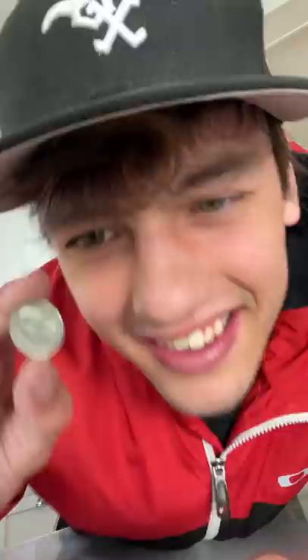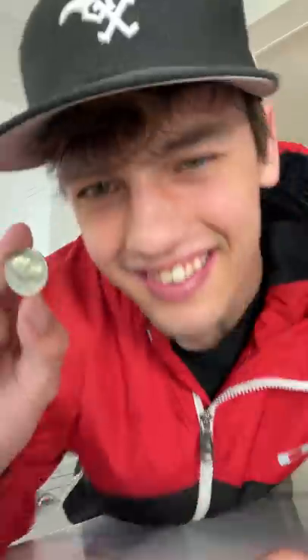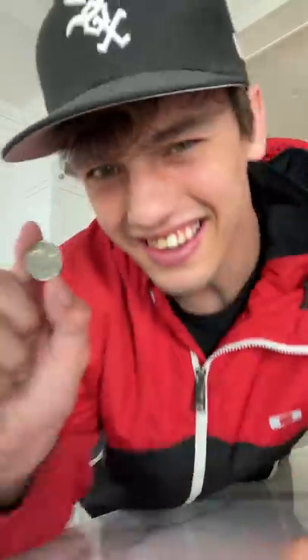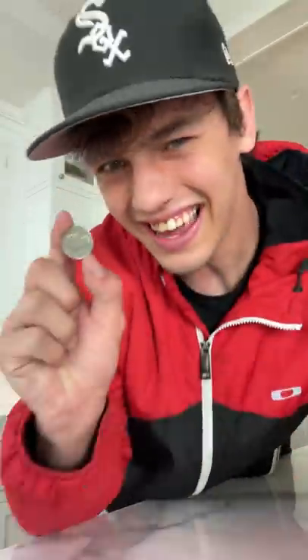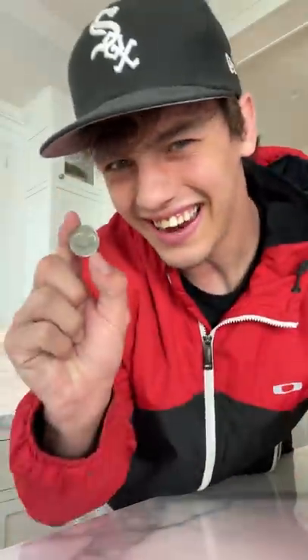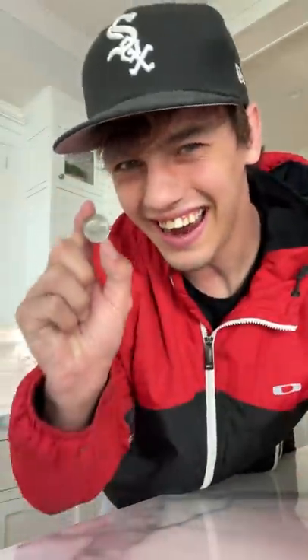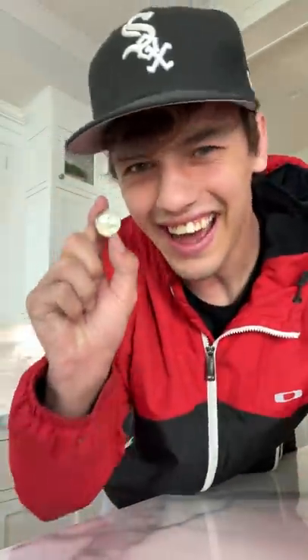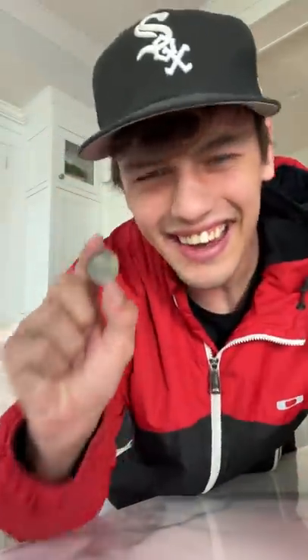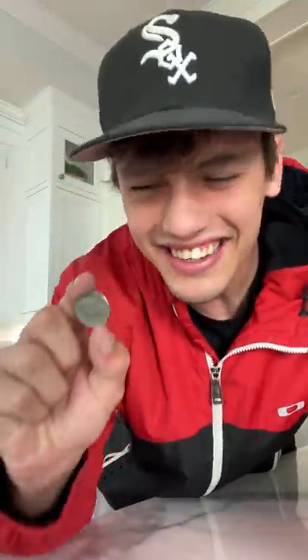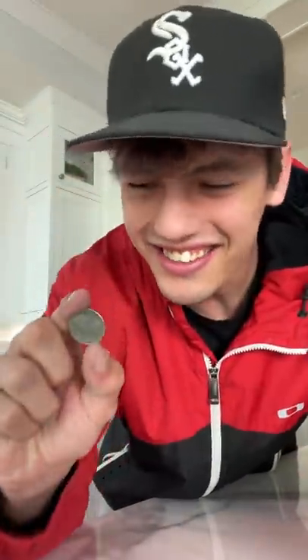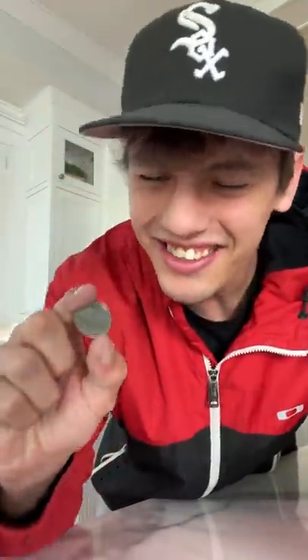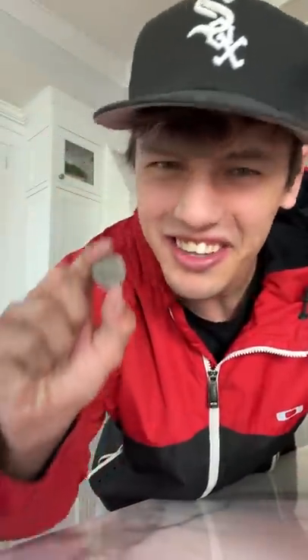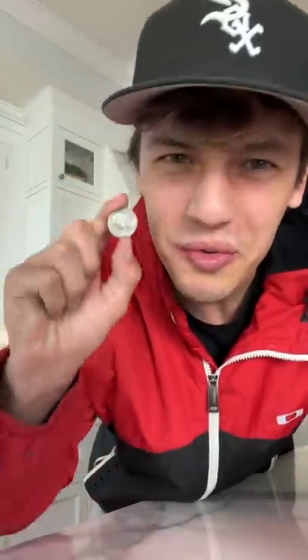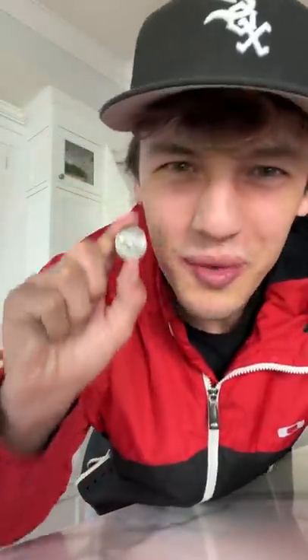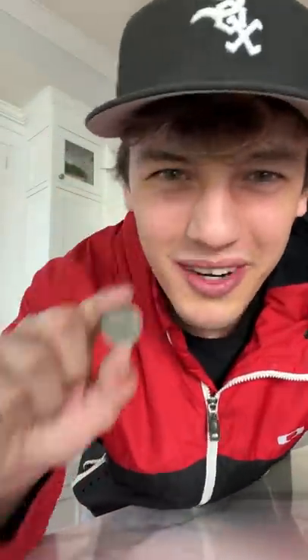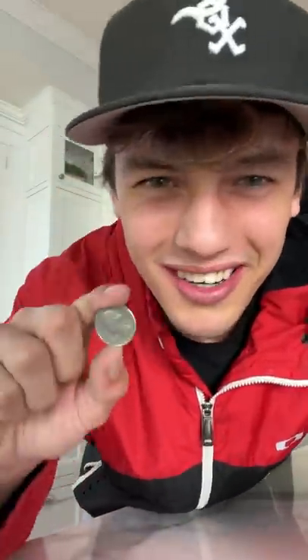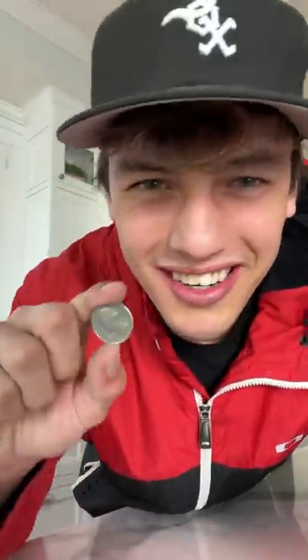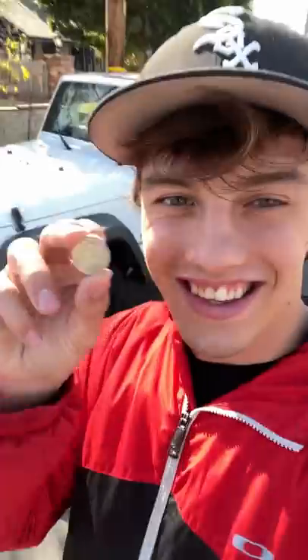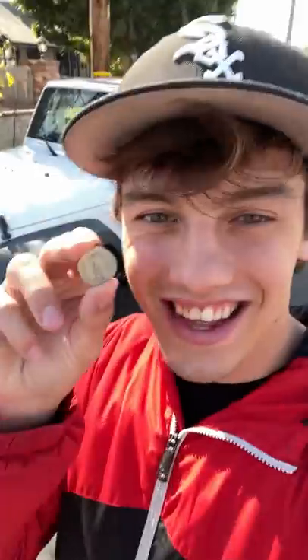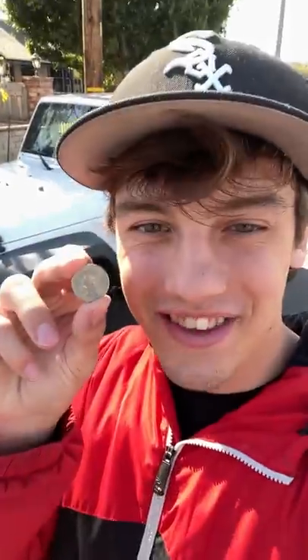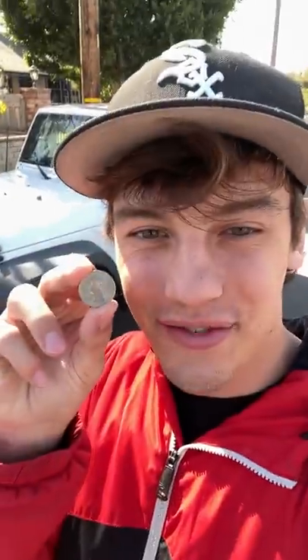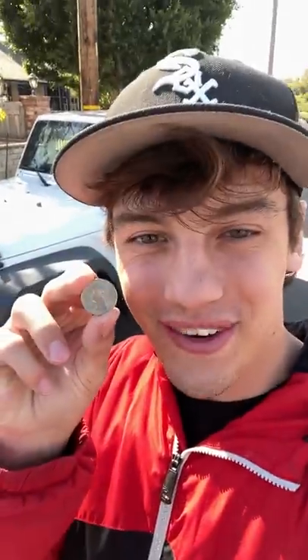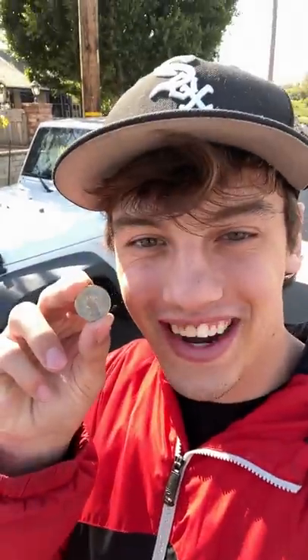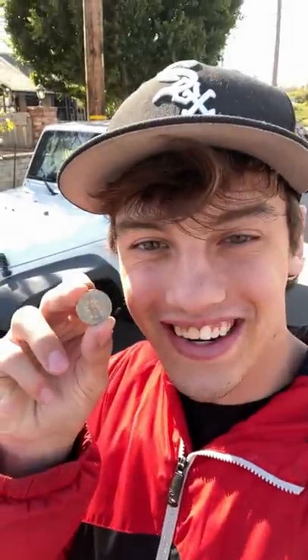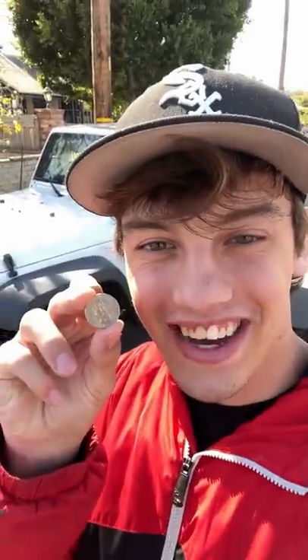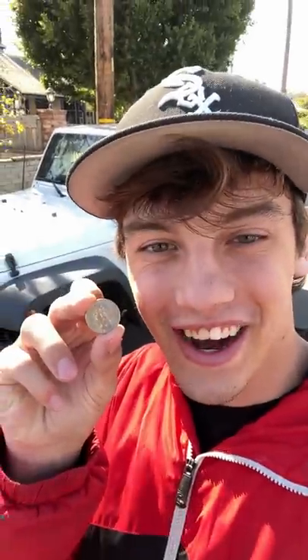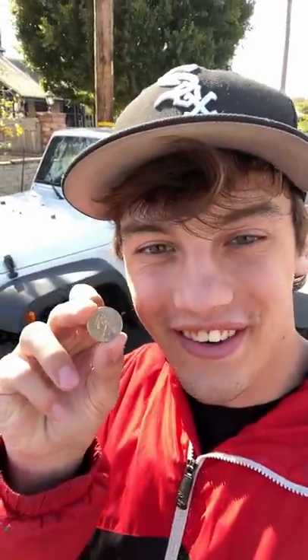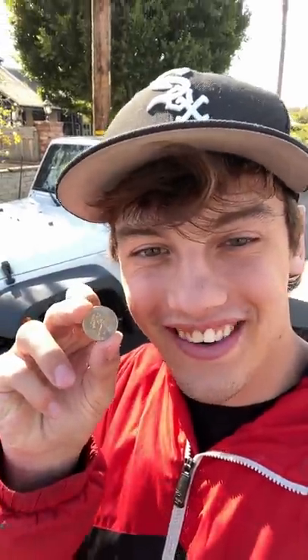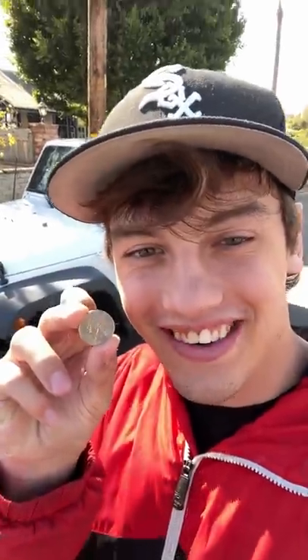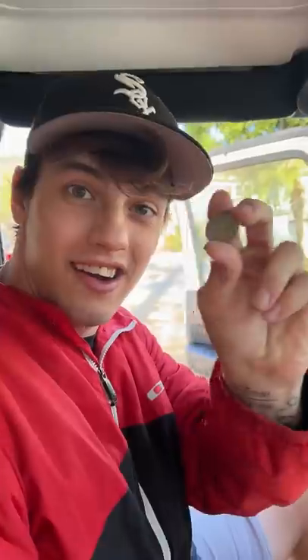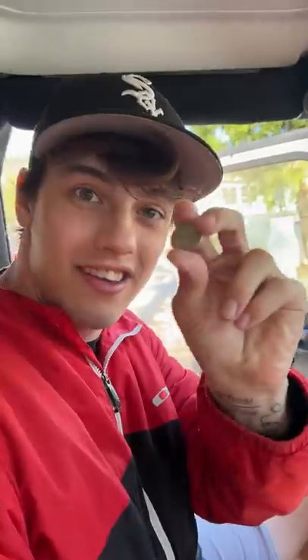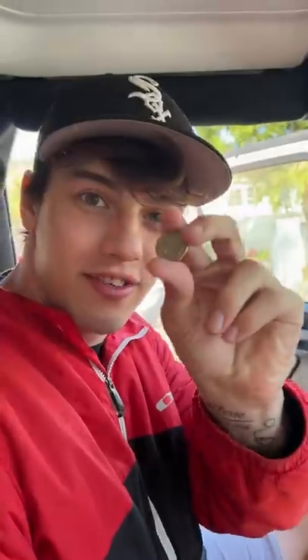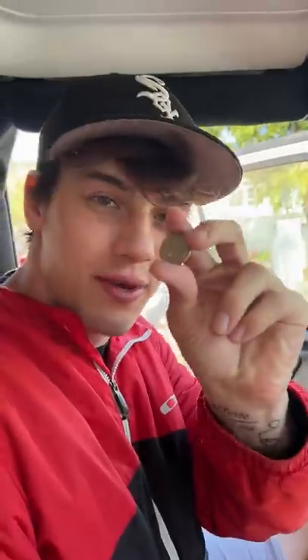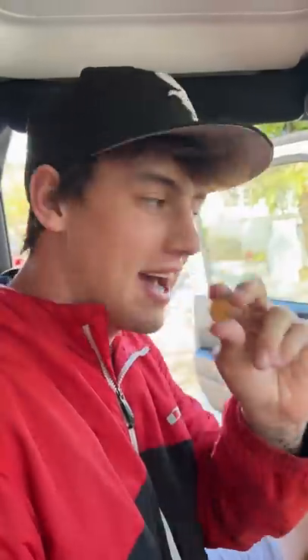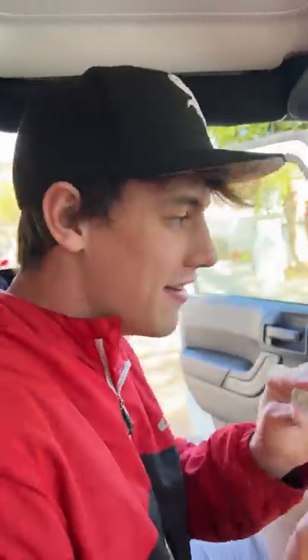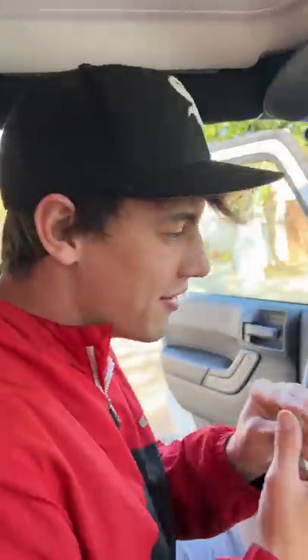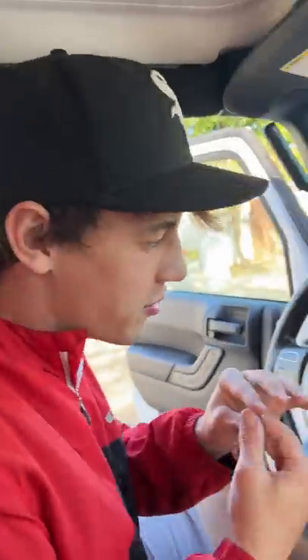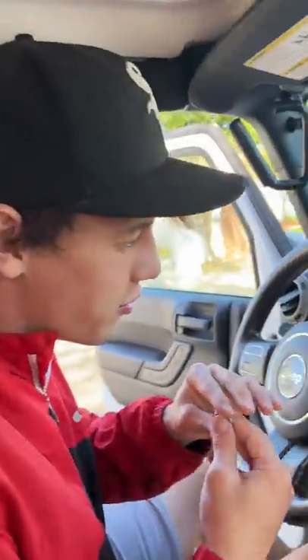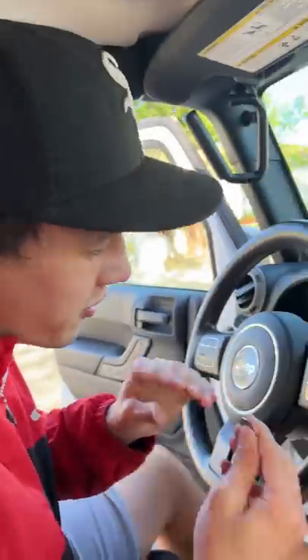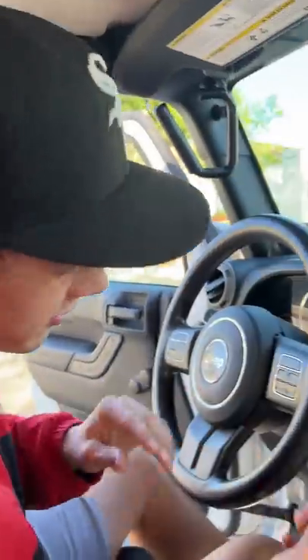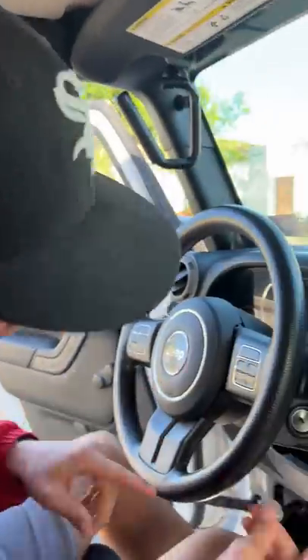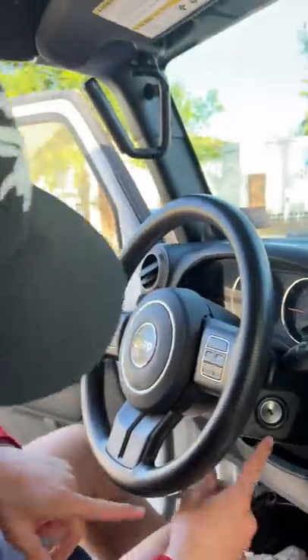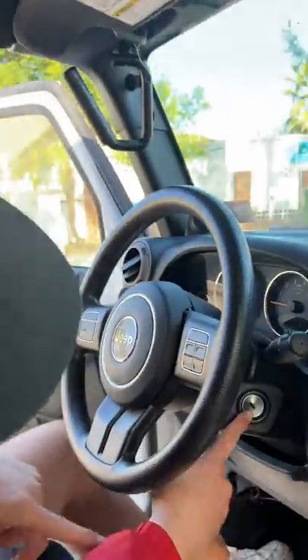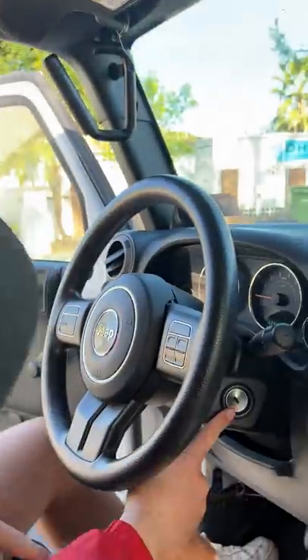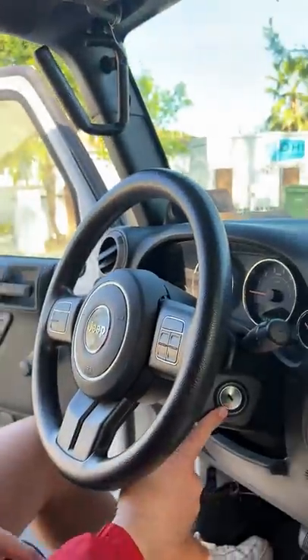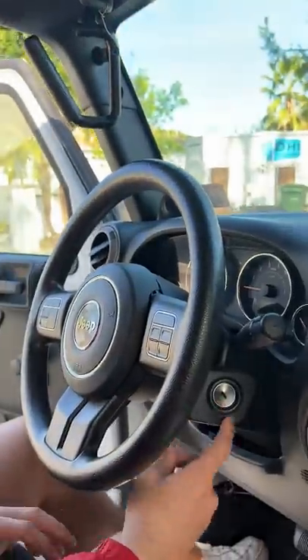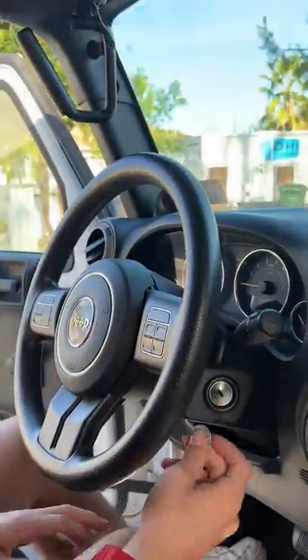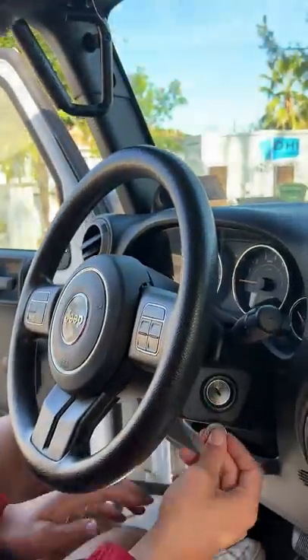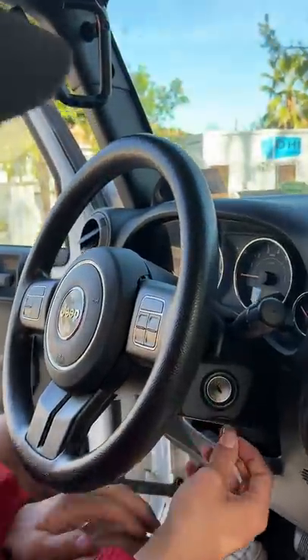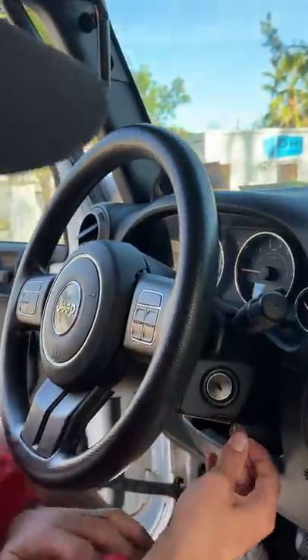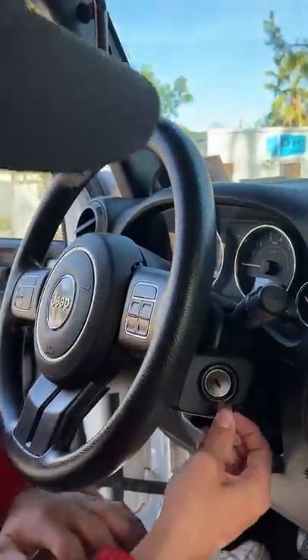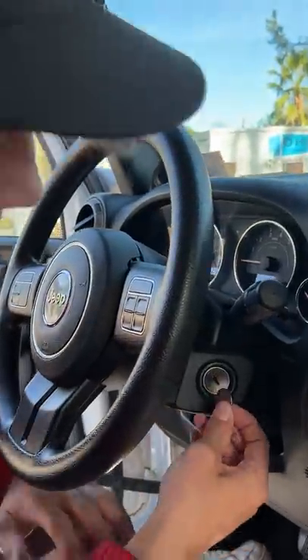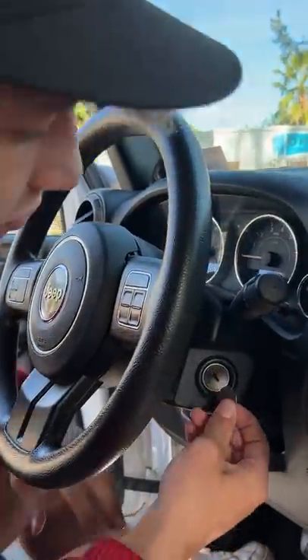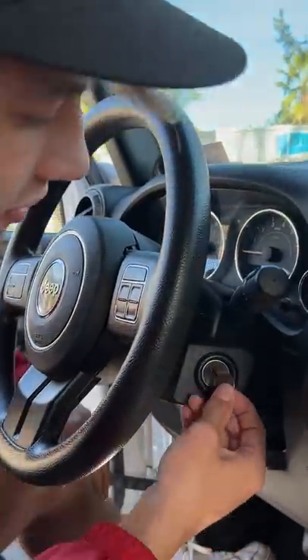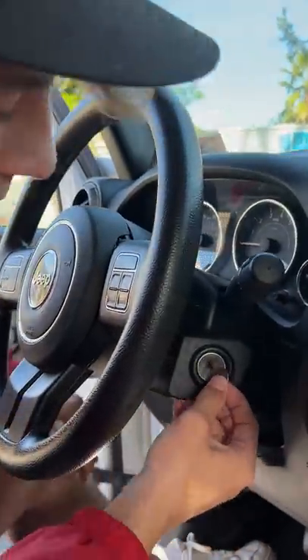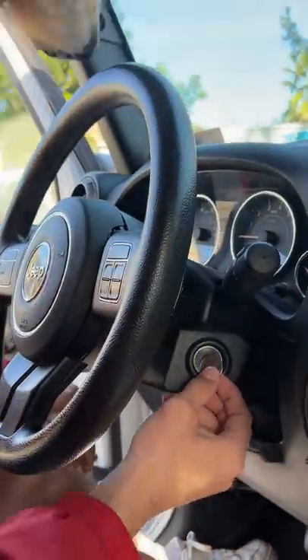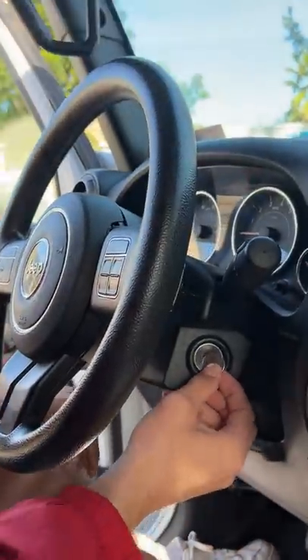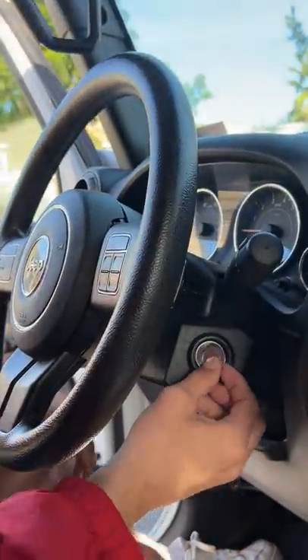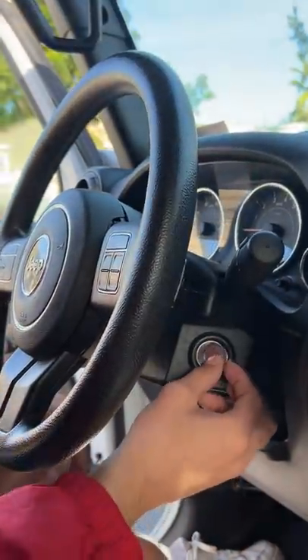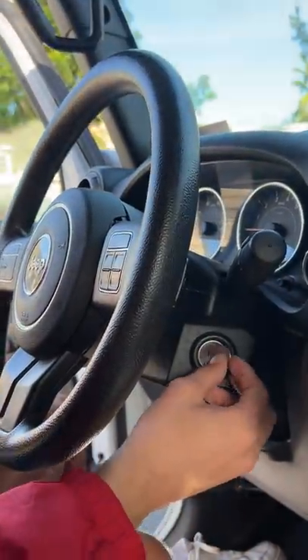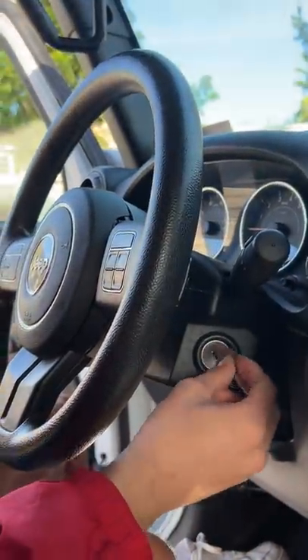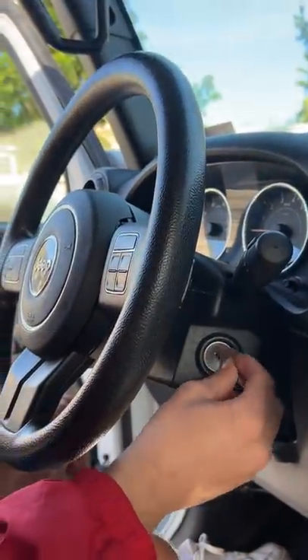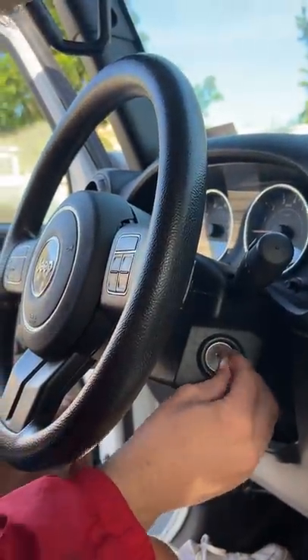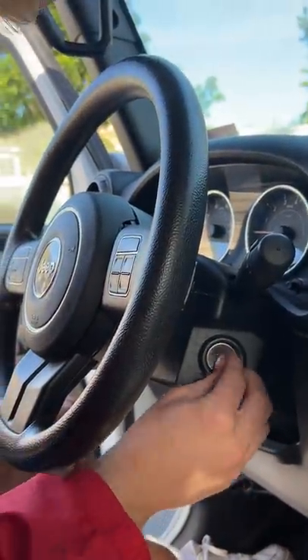Does that actually work? Let's find out. Alright, so we have our quarter here and here's the keyhole, so we're going to put it on for 5 seconds.